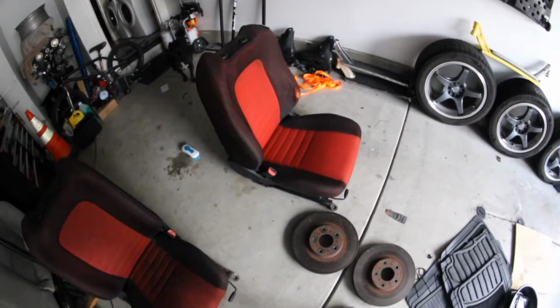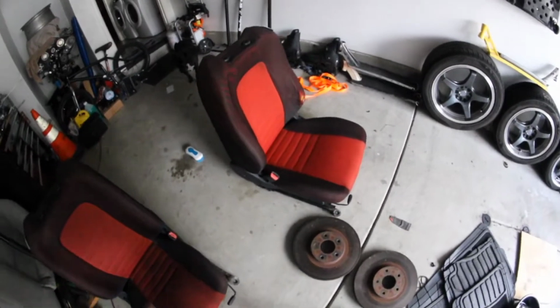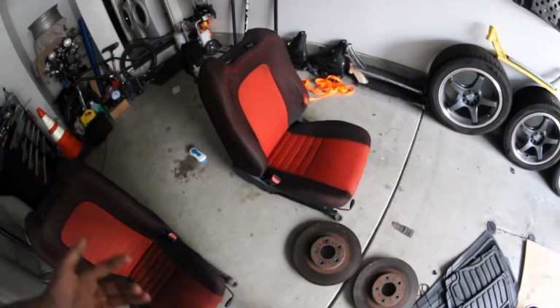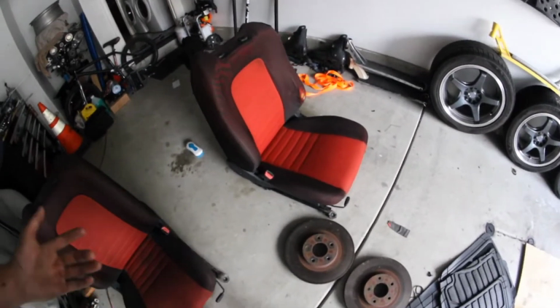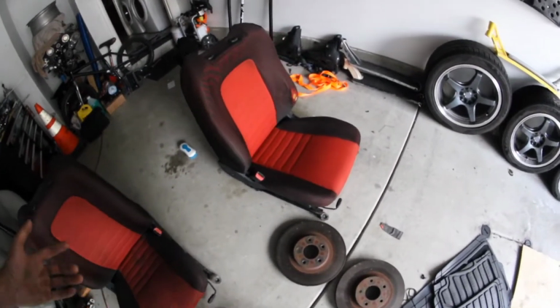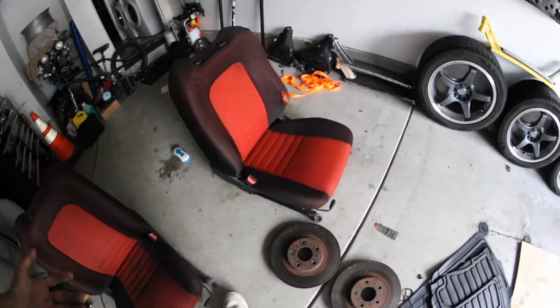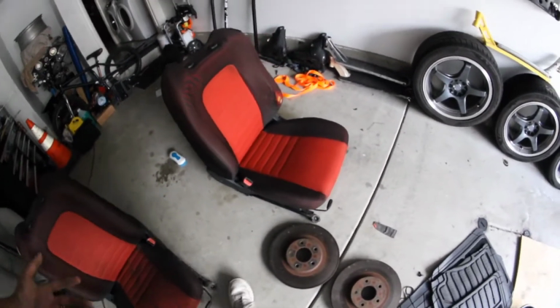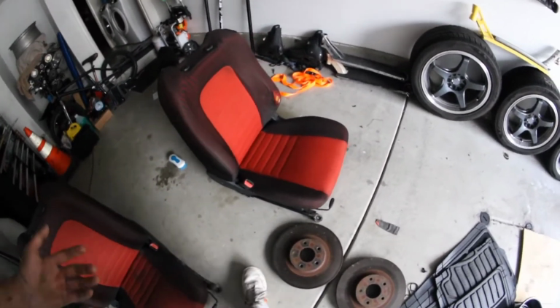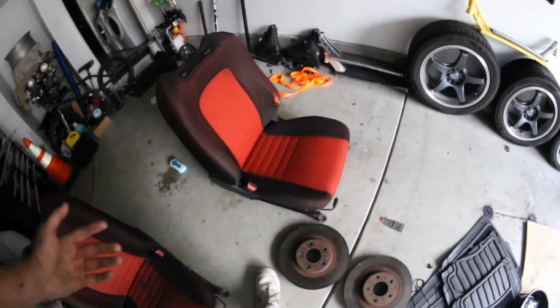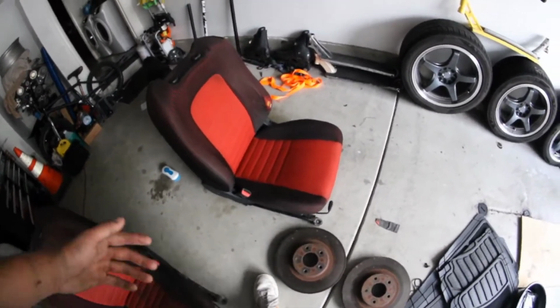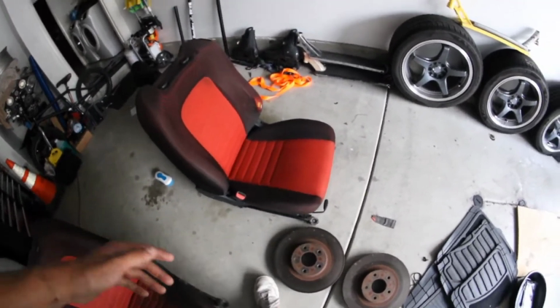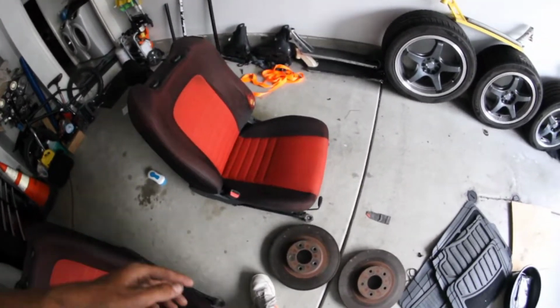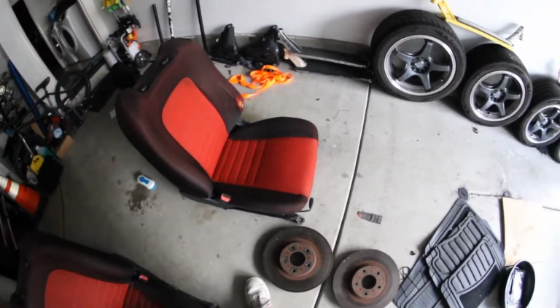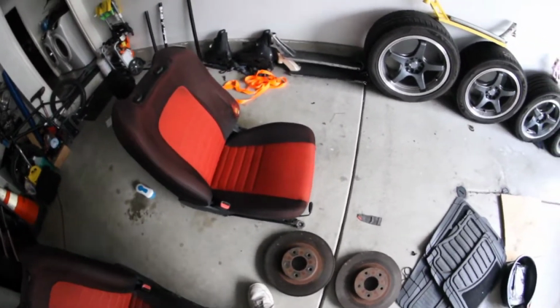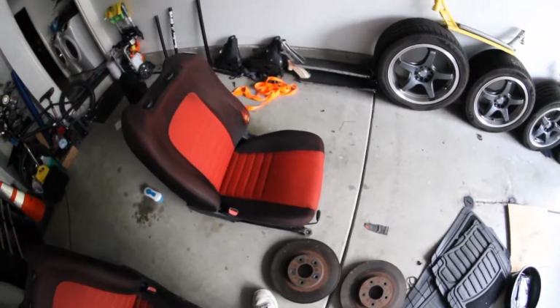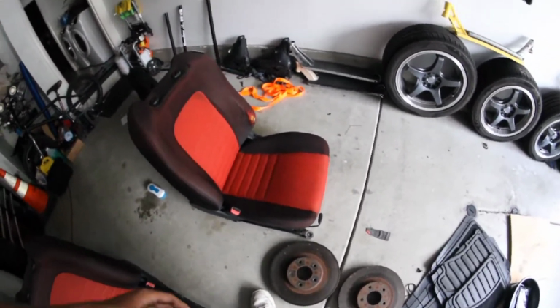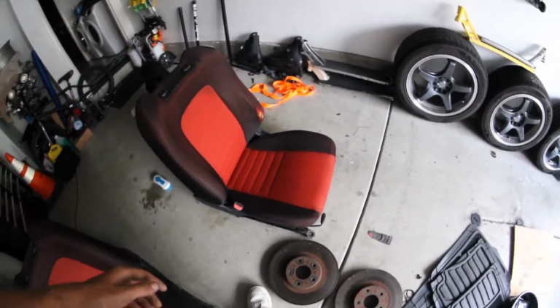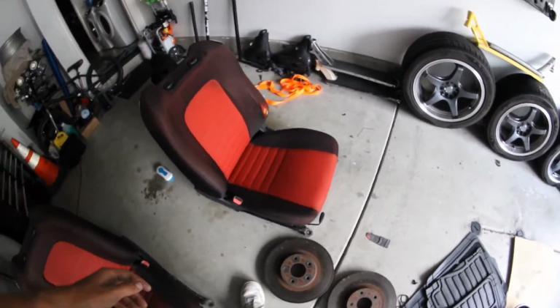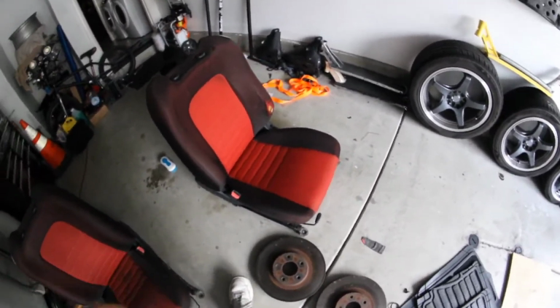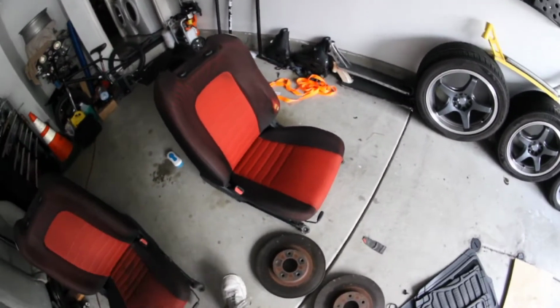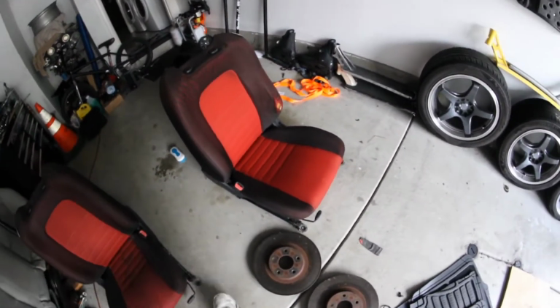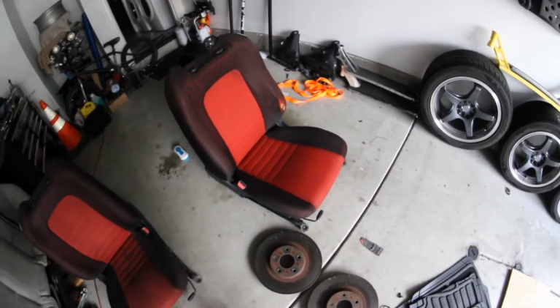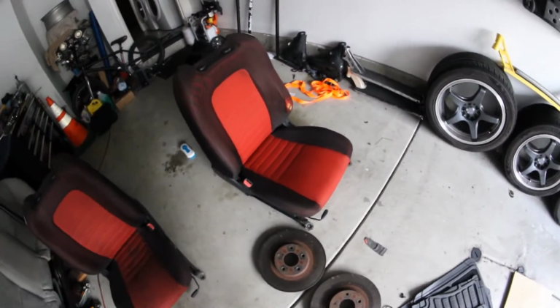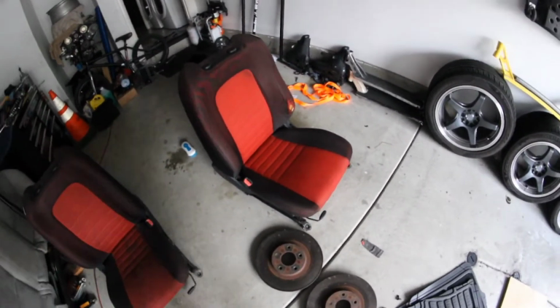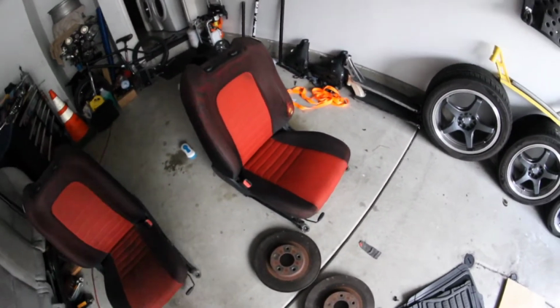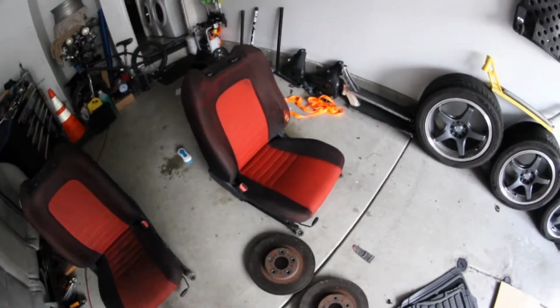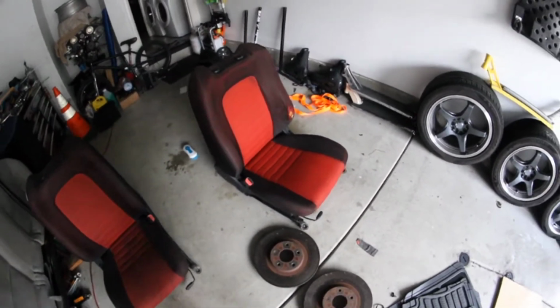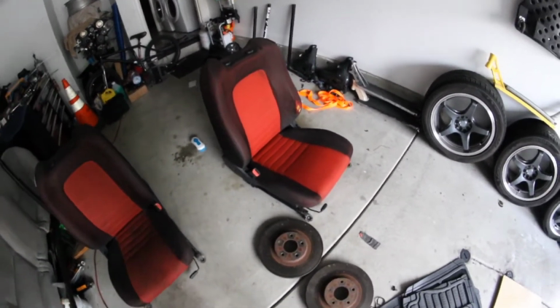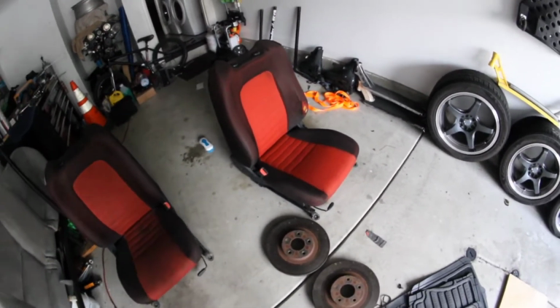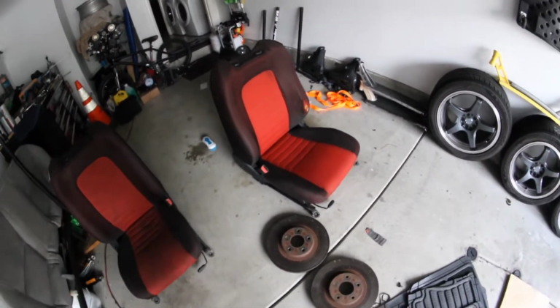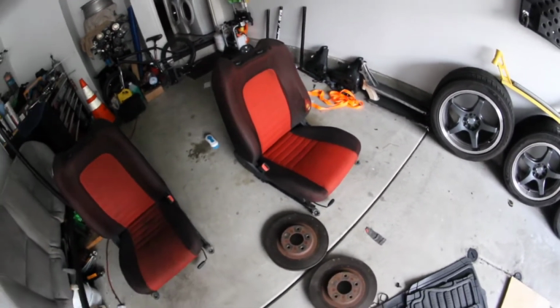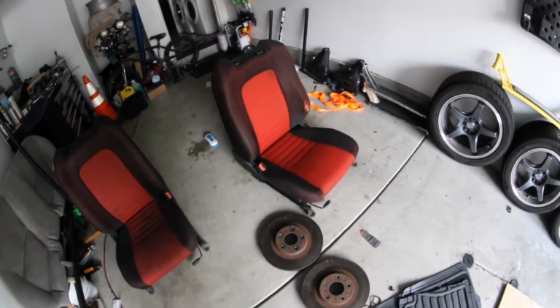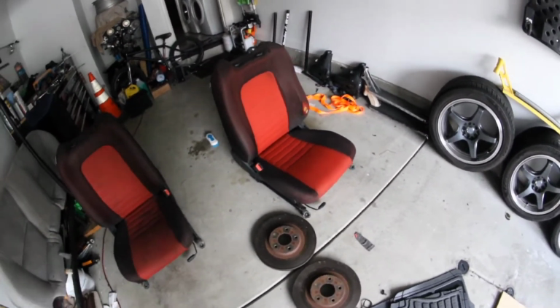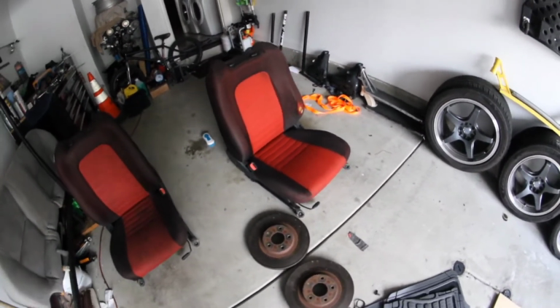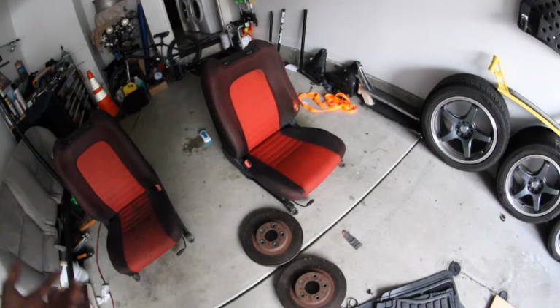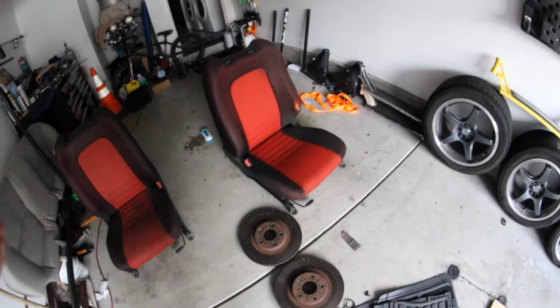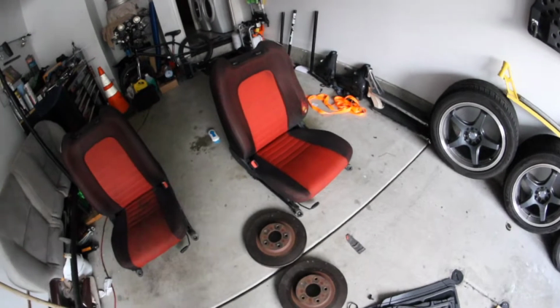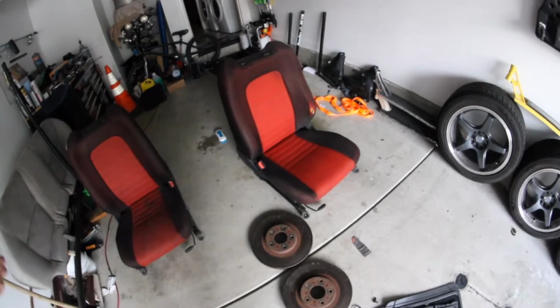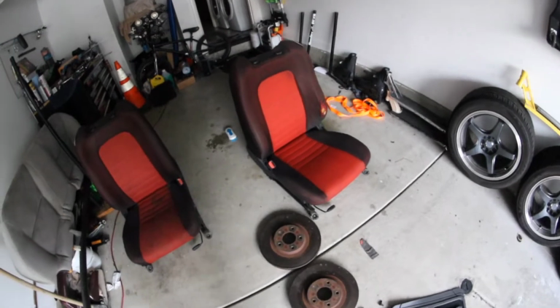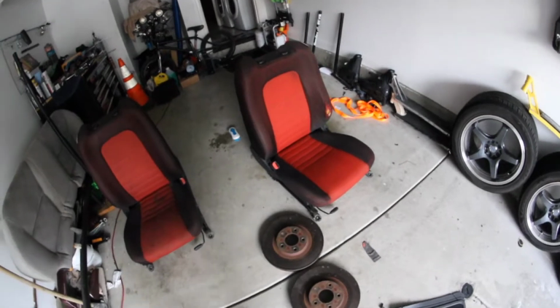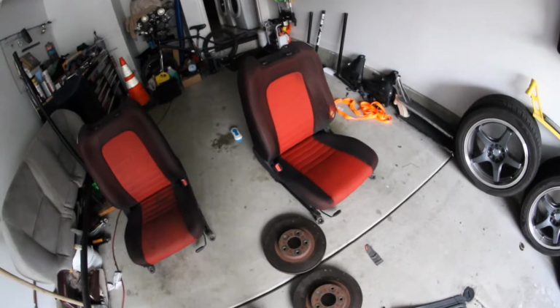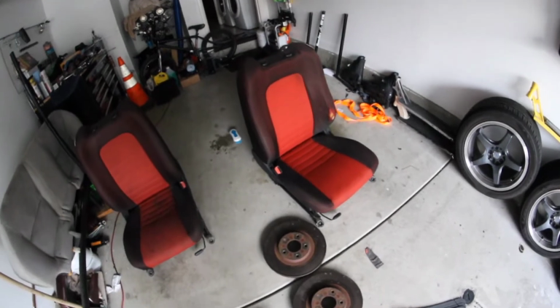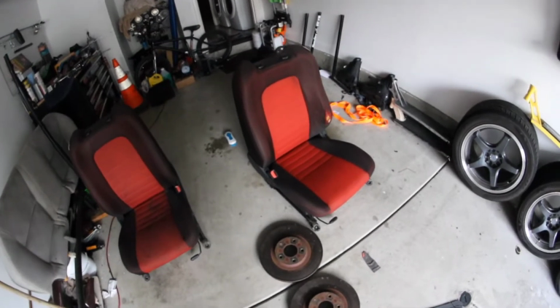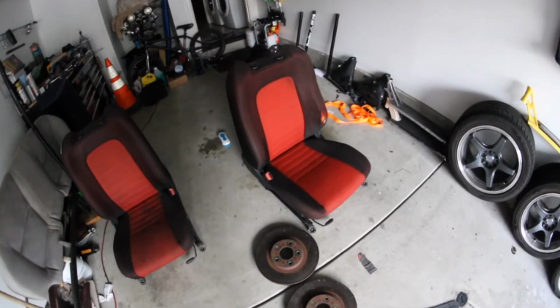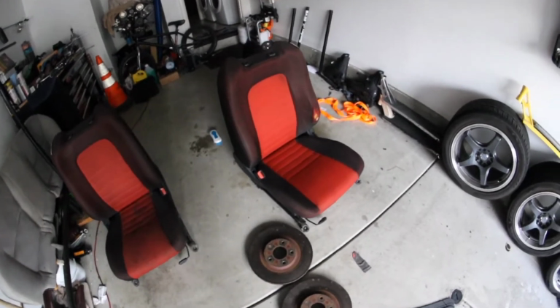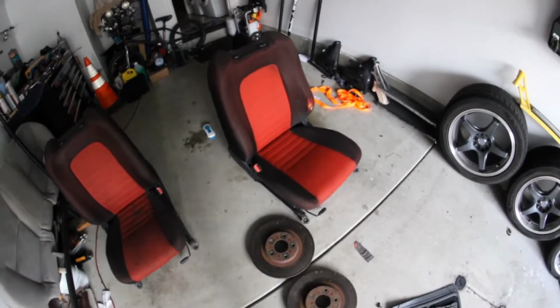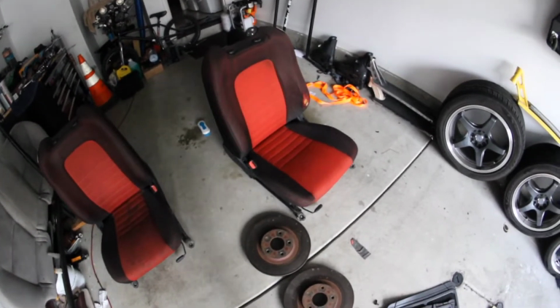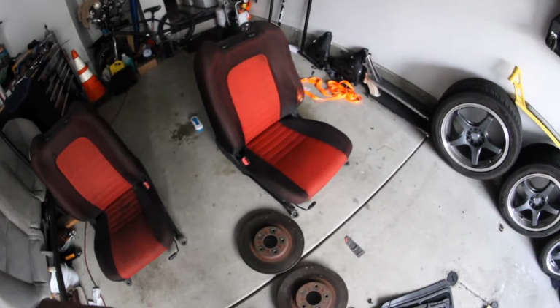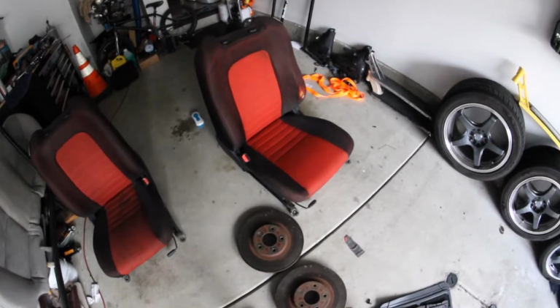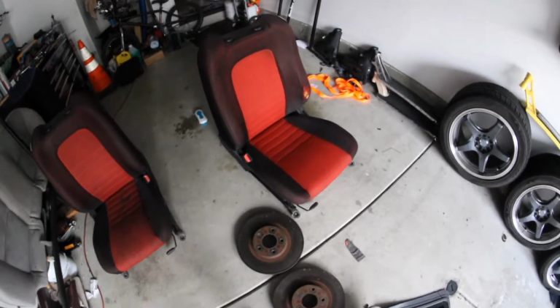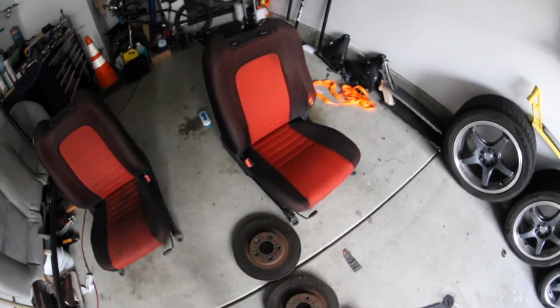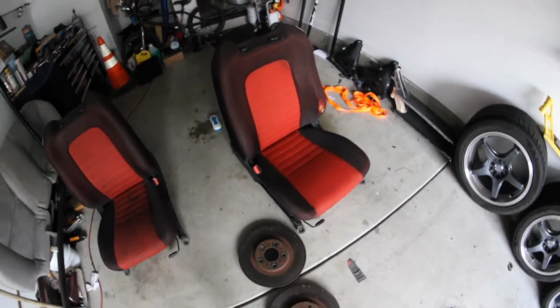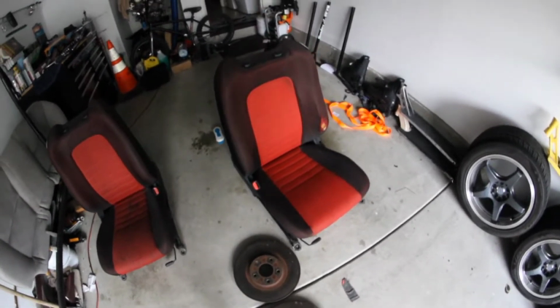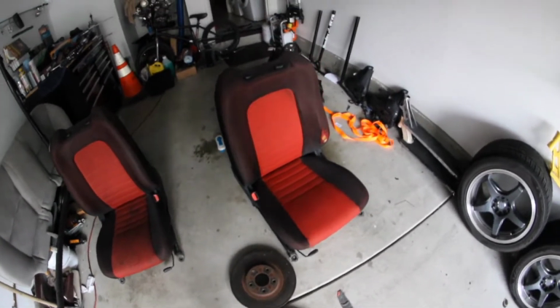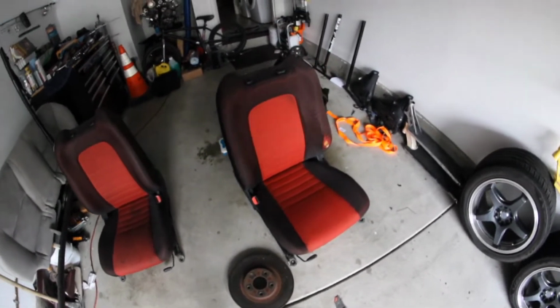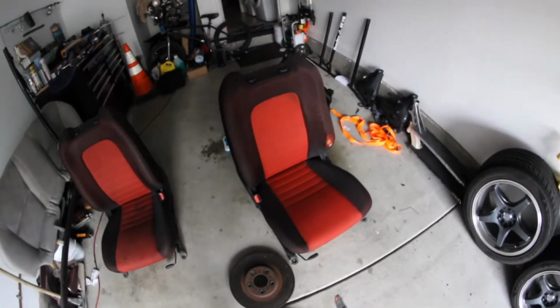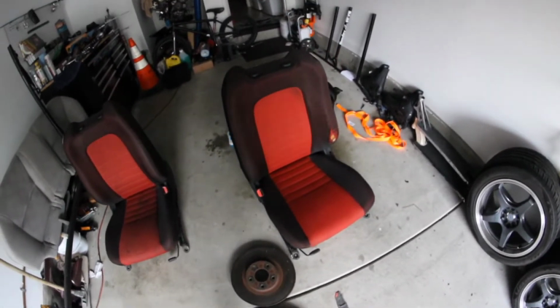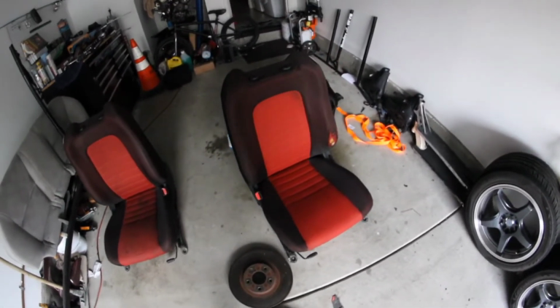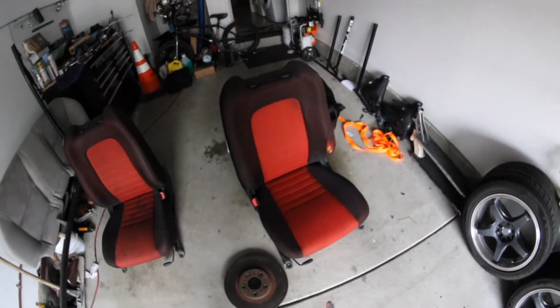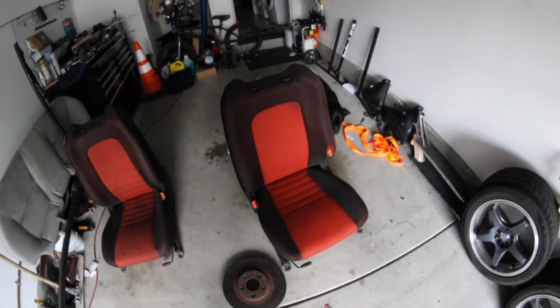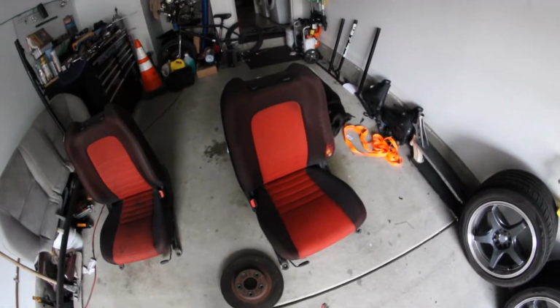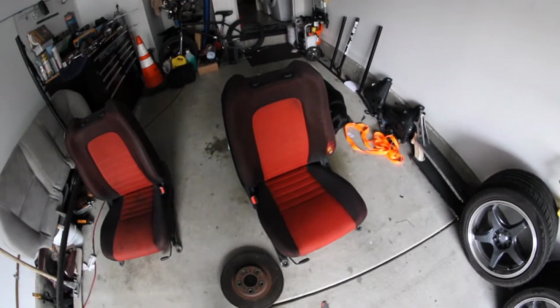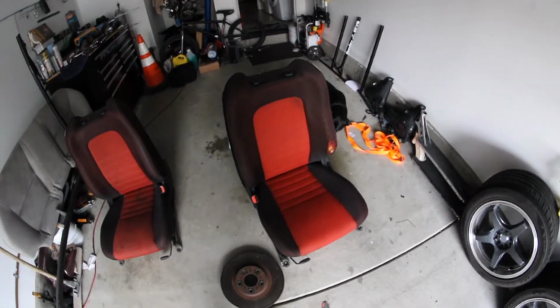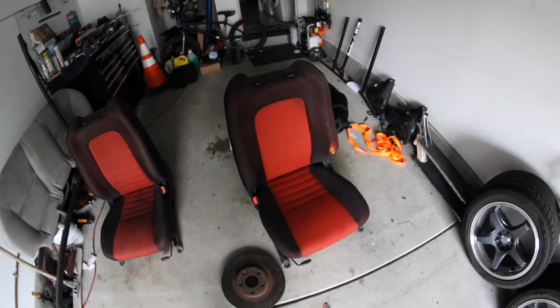It's basically bolt-in — you just have to drill out some holes and it really goes in the car just fine. So I'm going to go ahead and go over that stuff today.